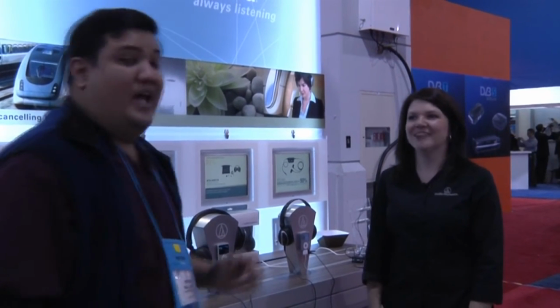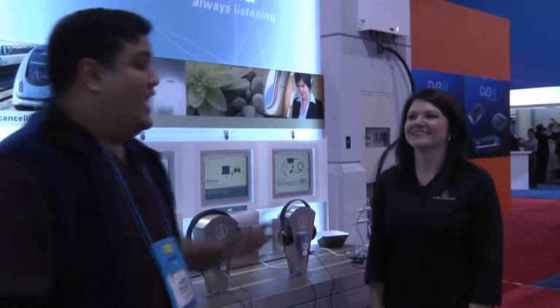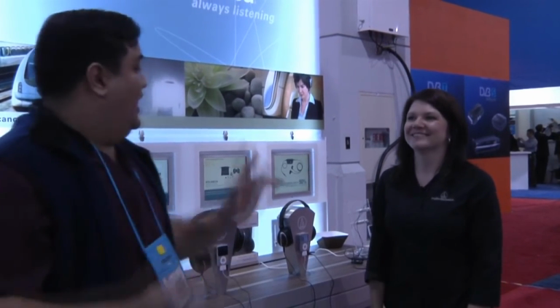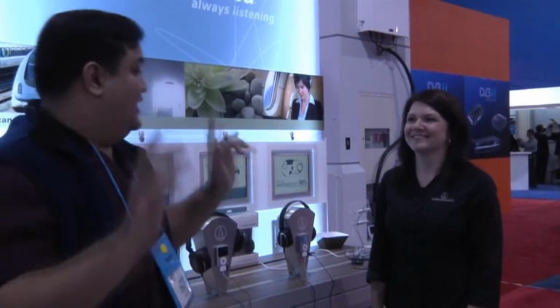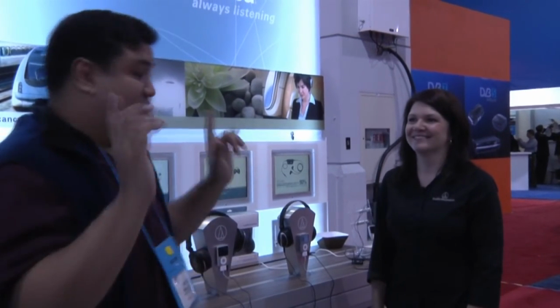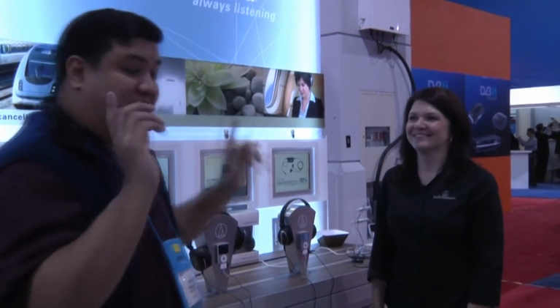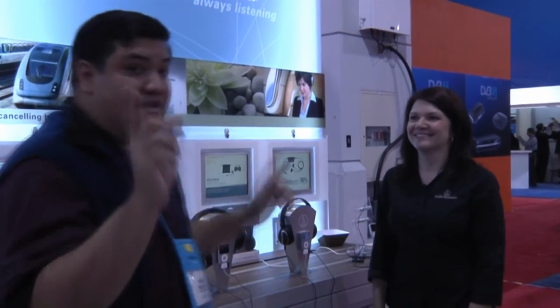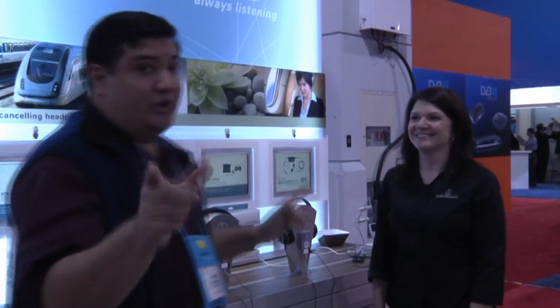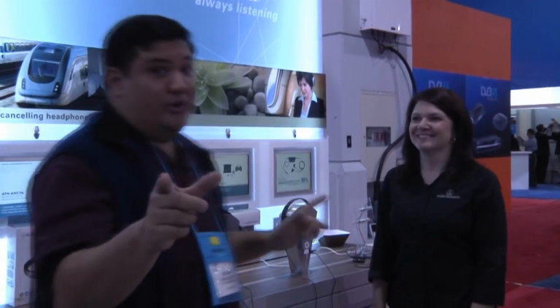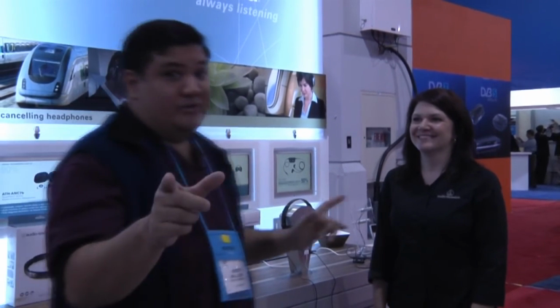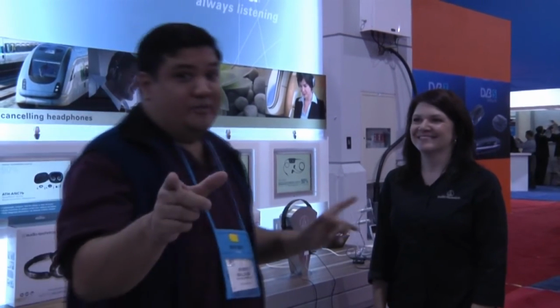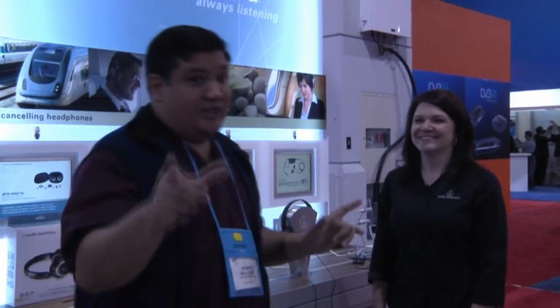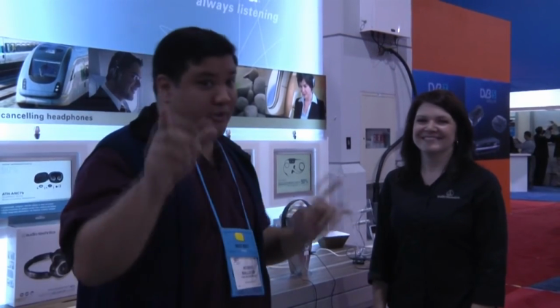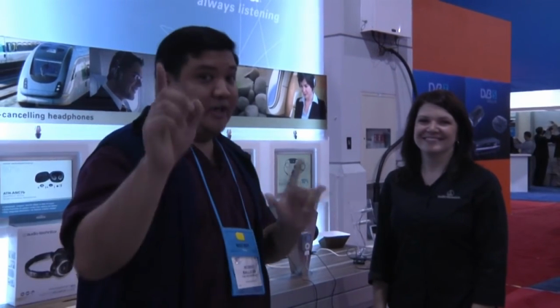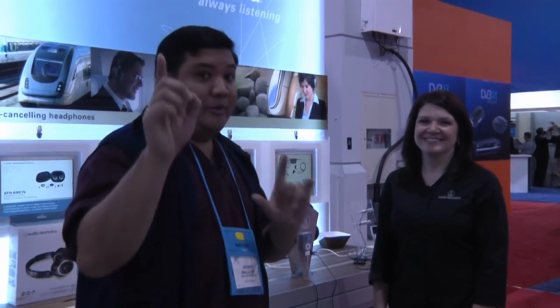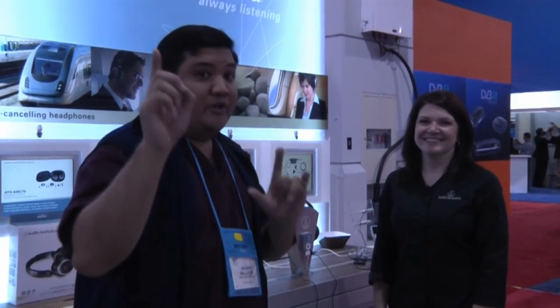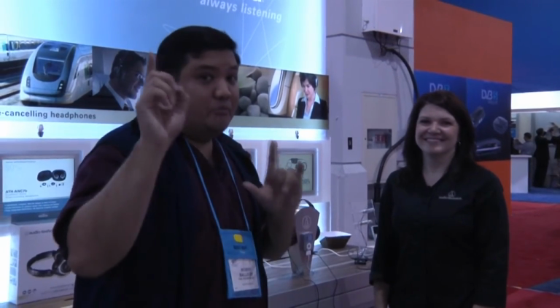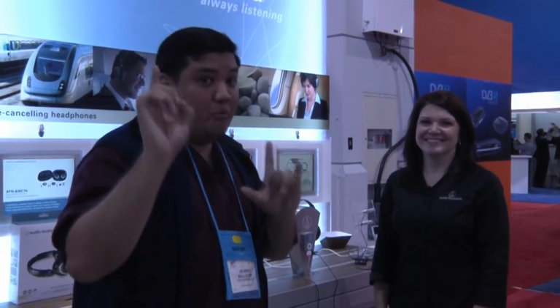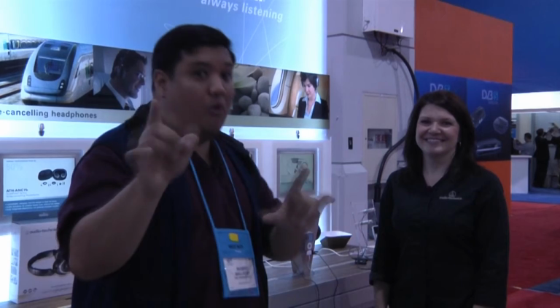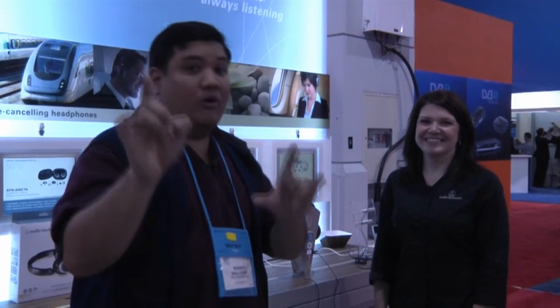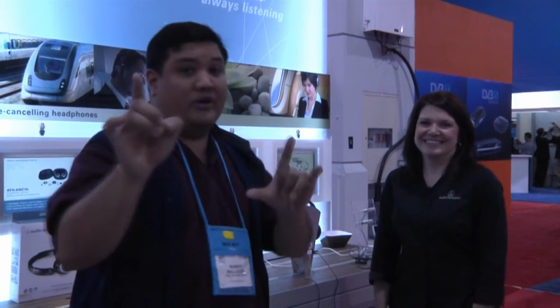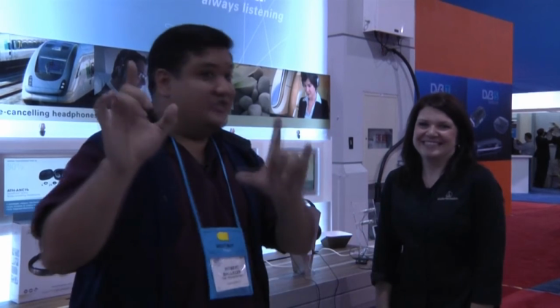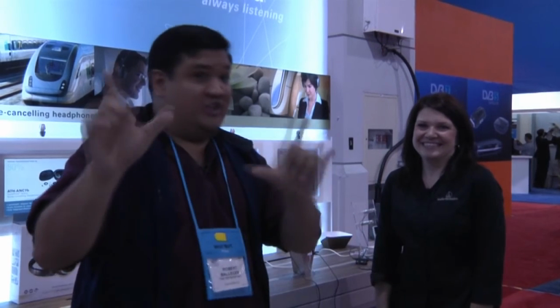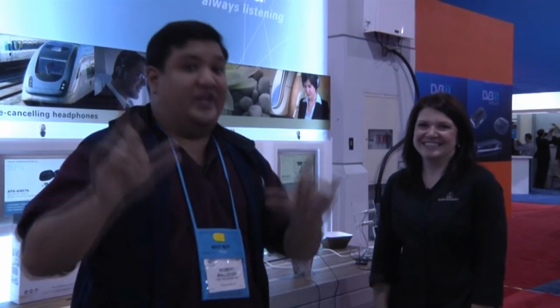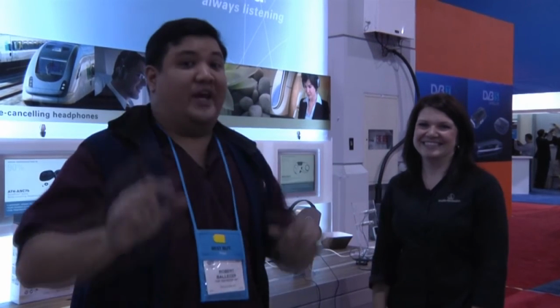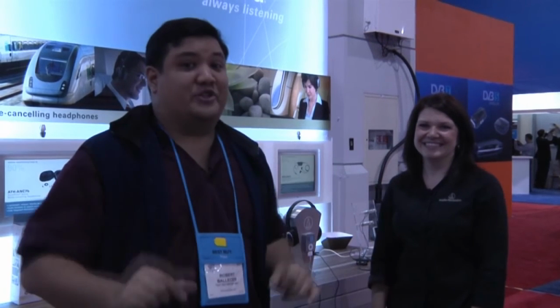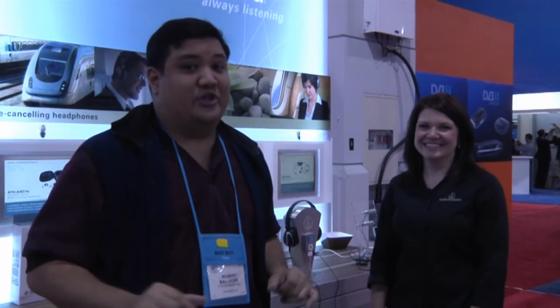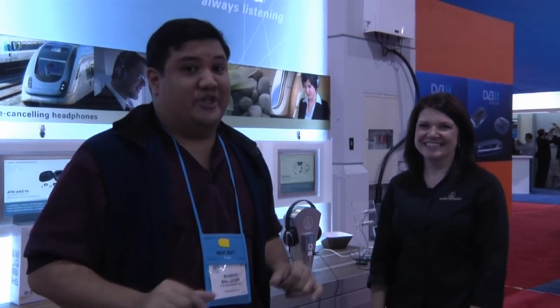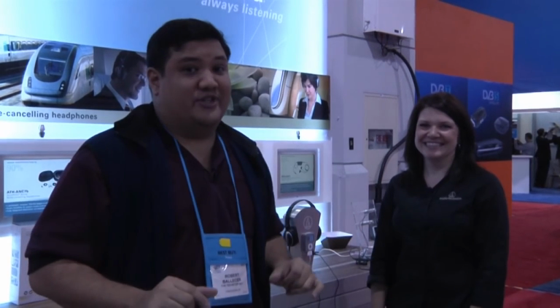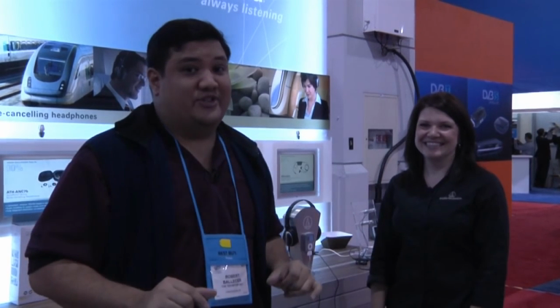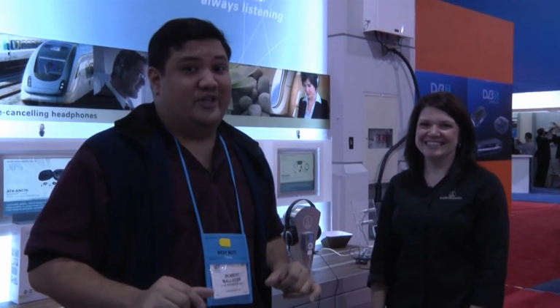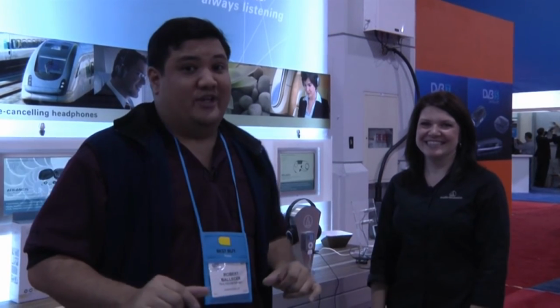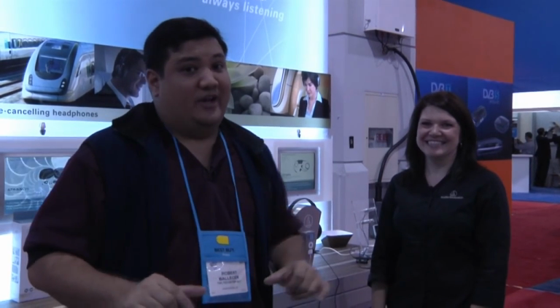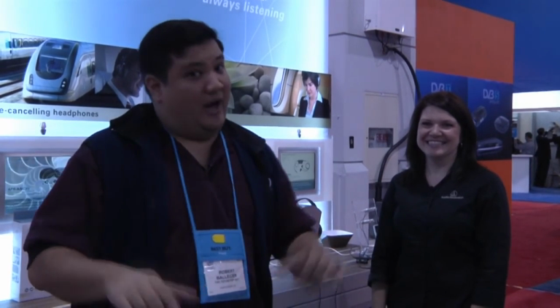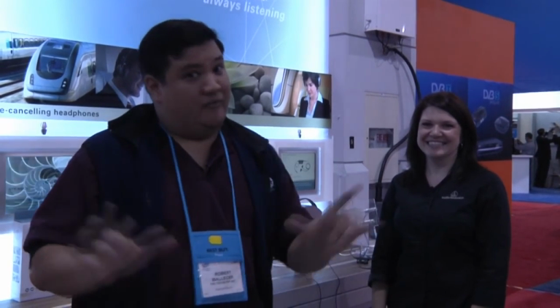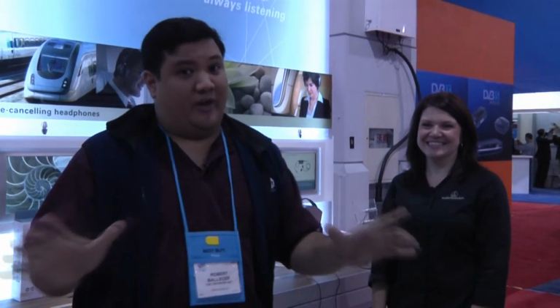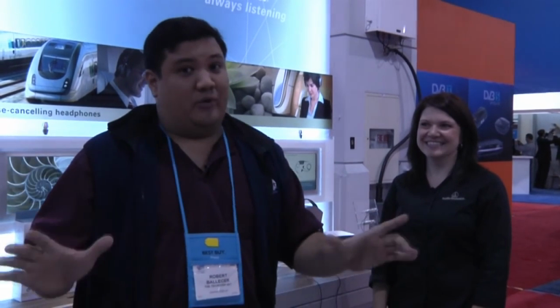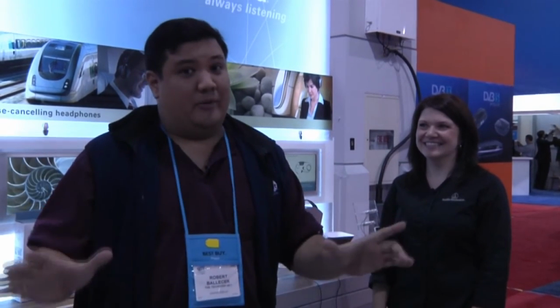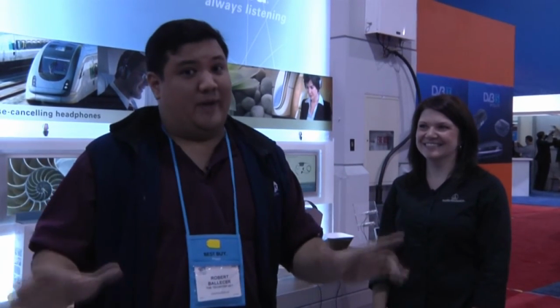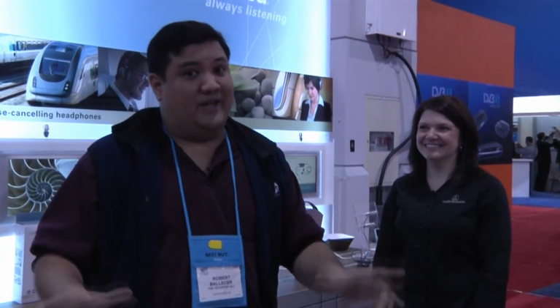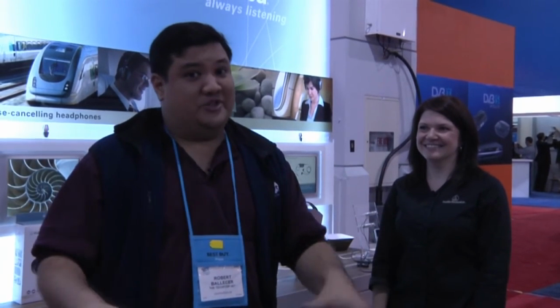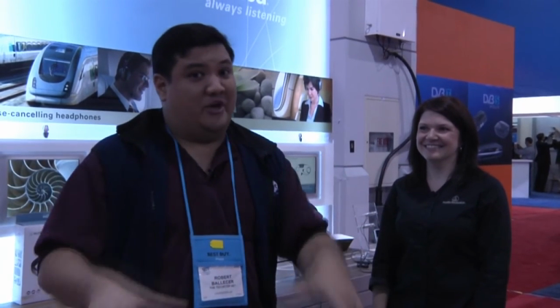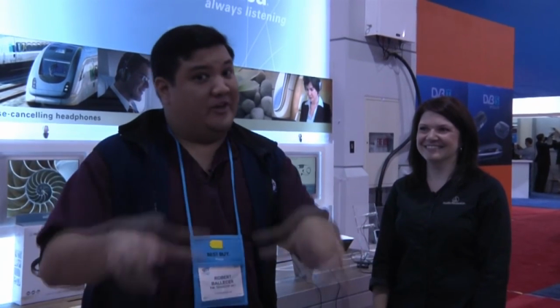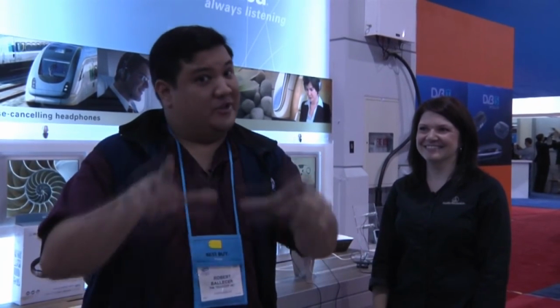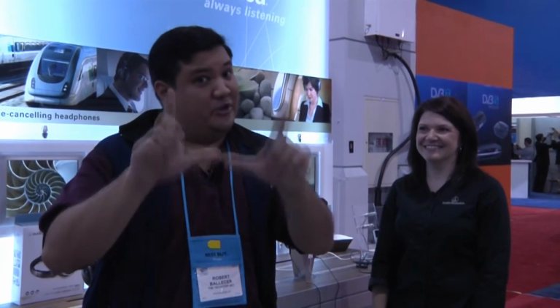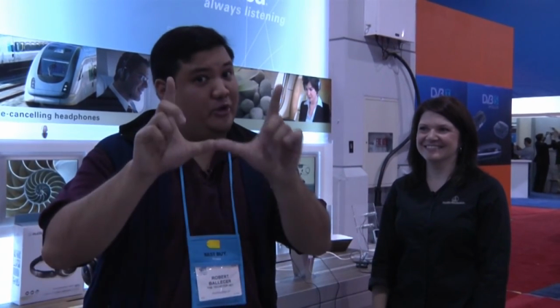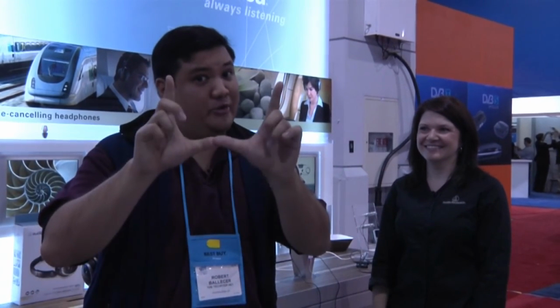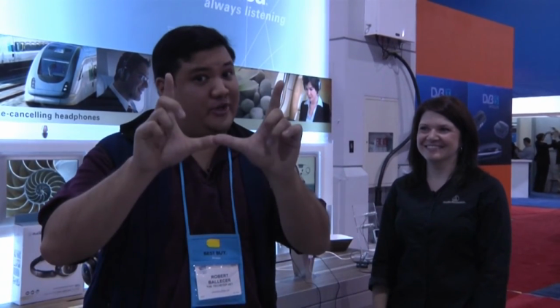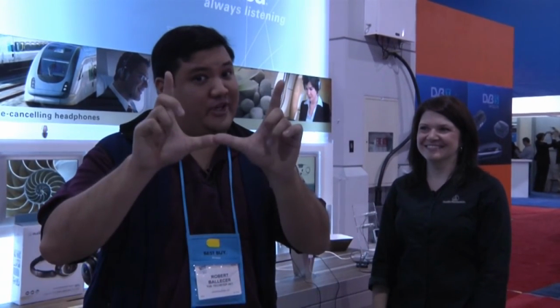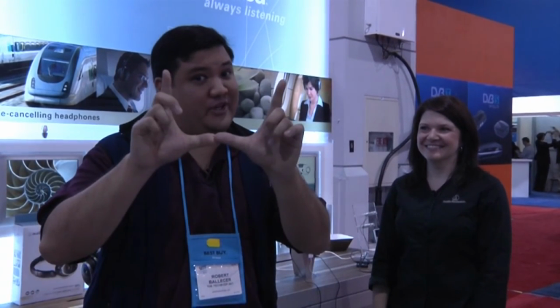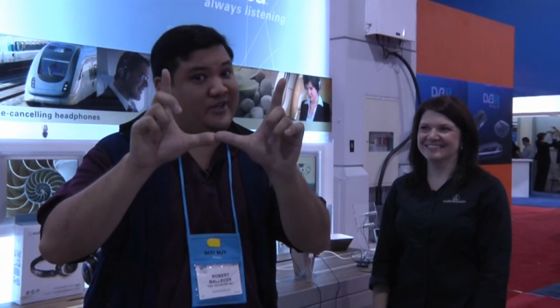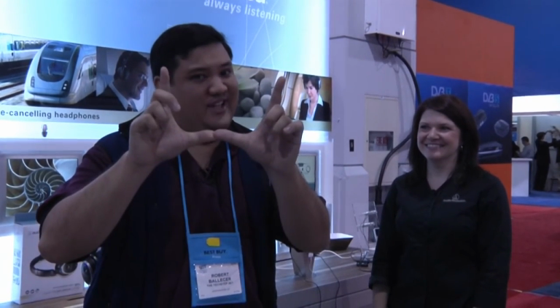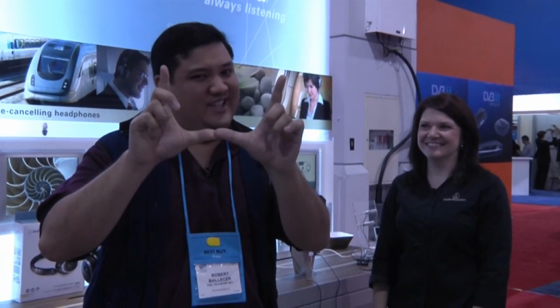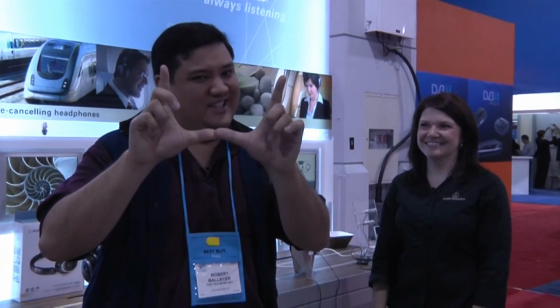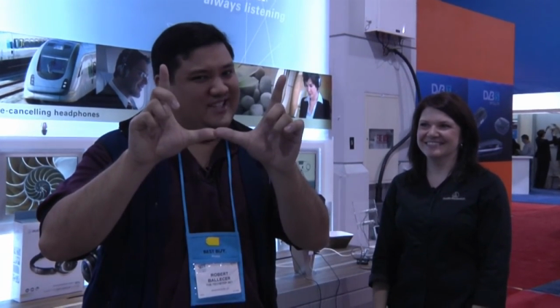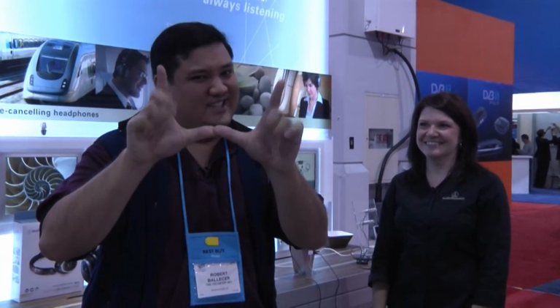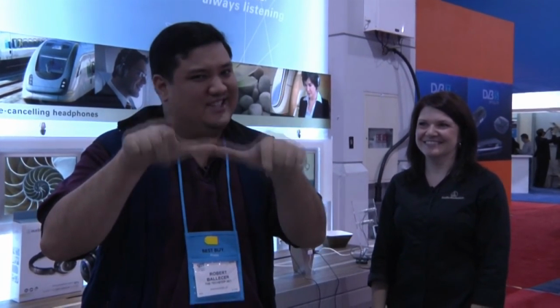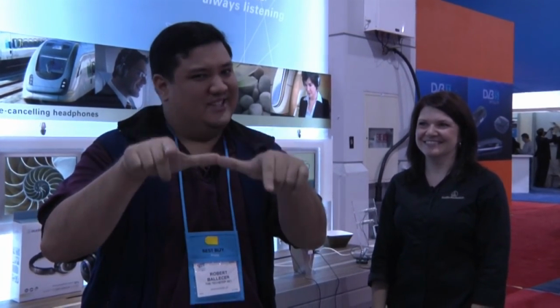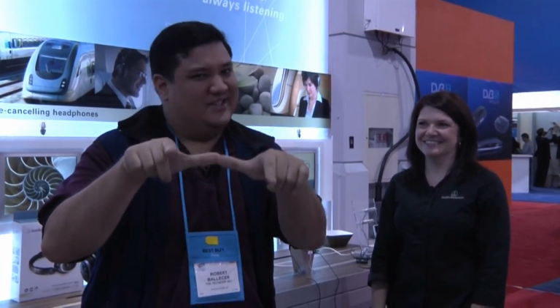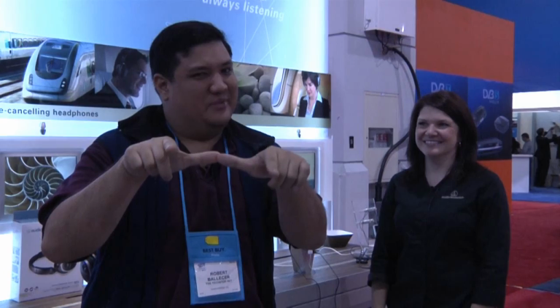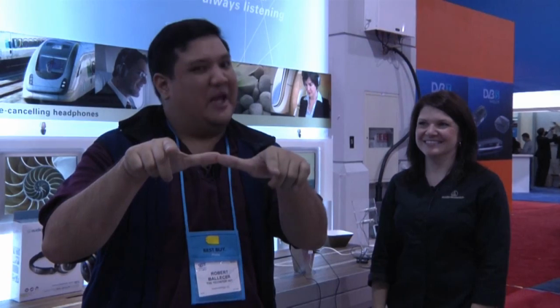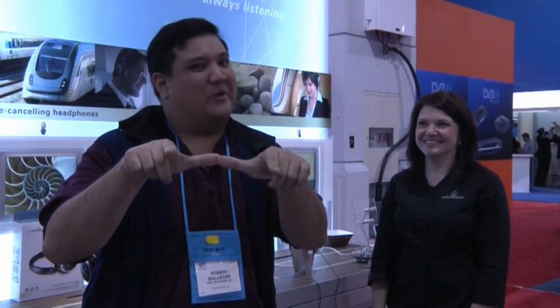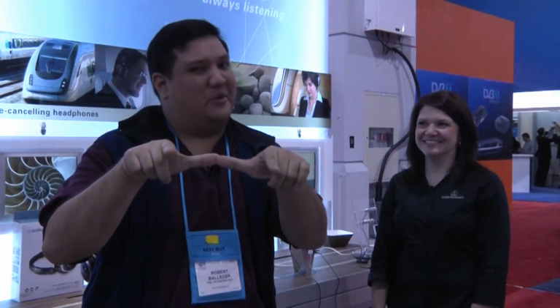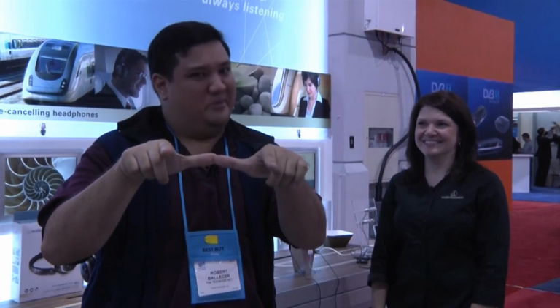Stay tuned because we're going to bring you more CES goodness. I'm Father Robert Ballis — there's no uber geek without you.